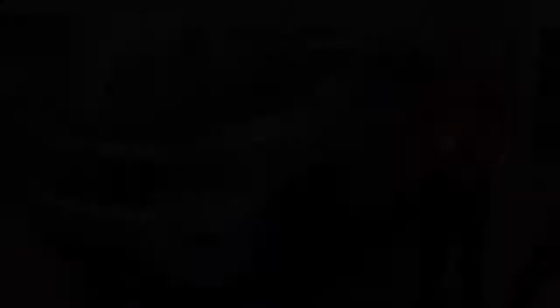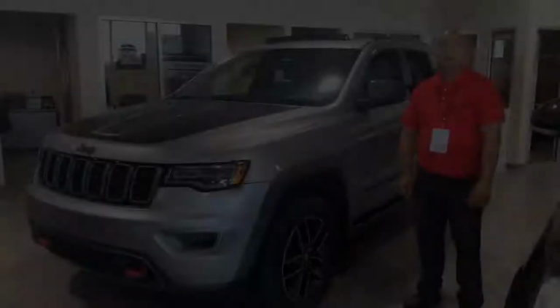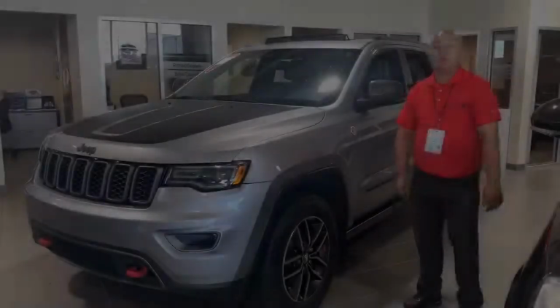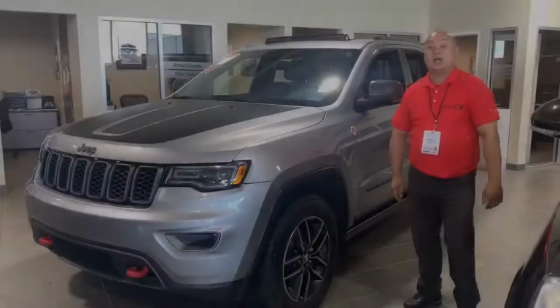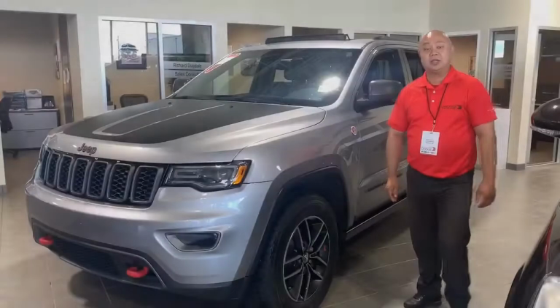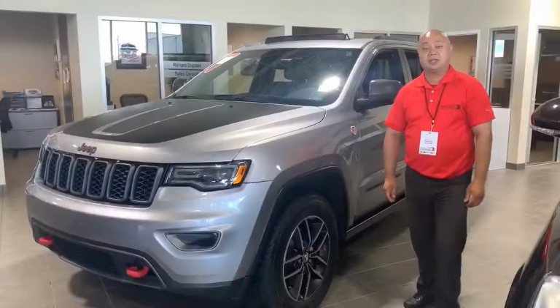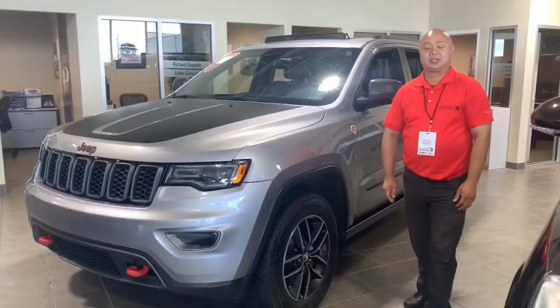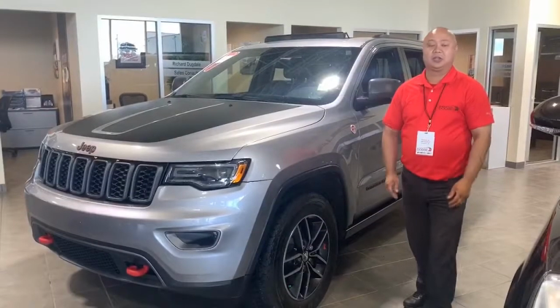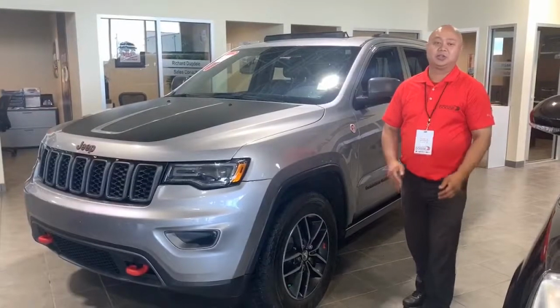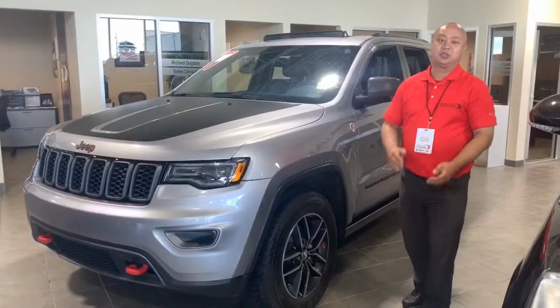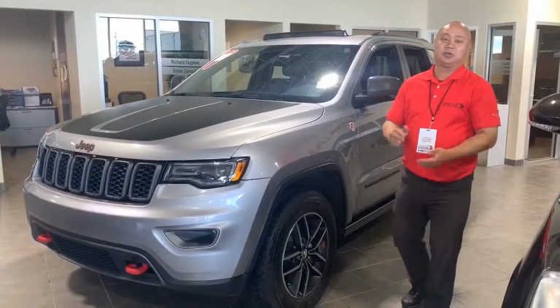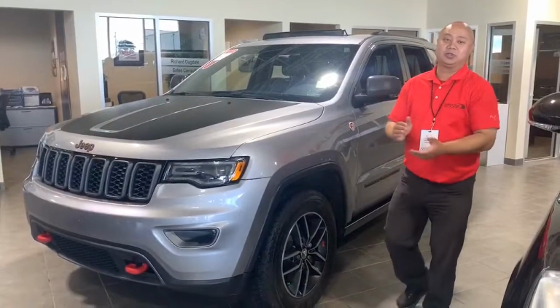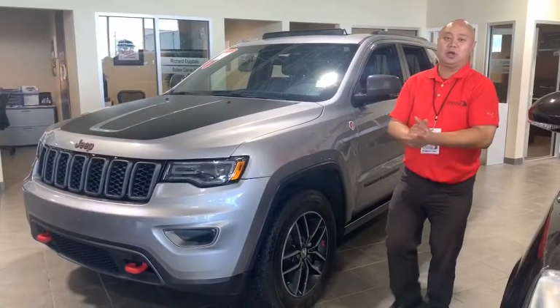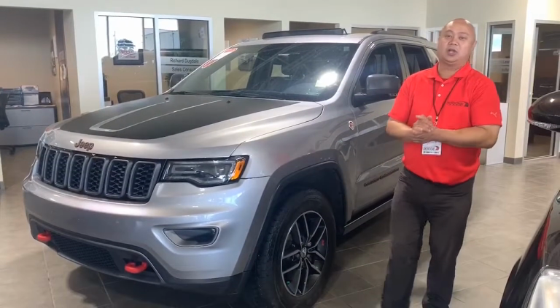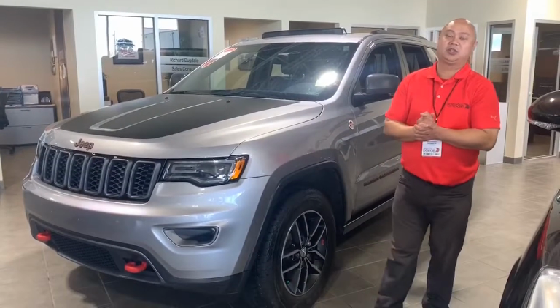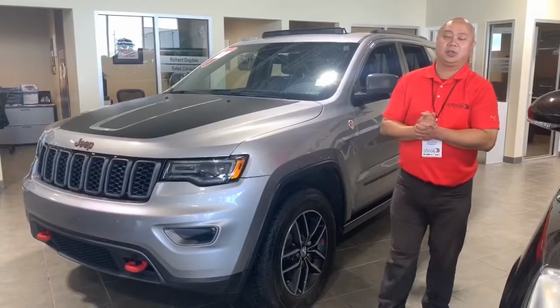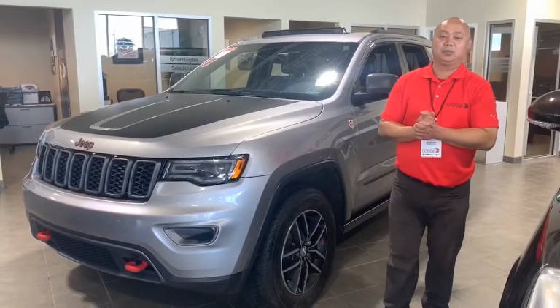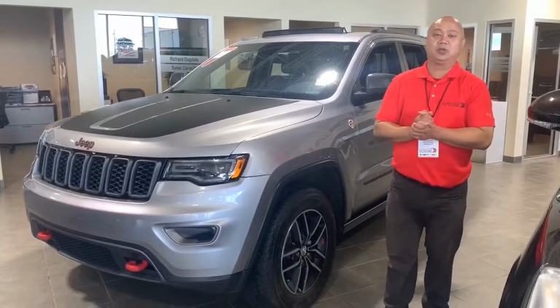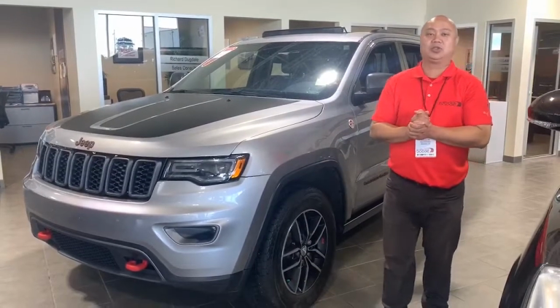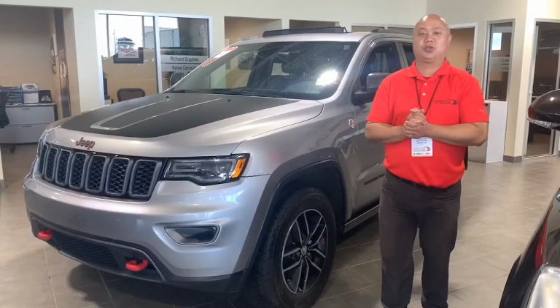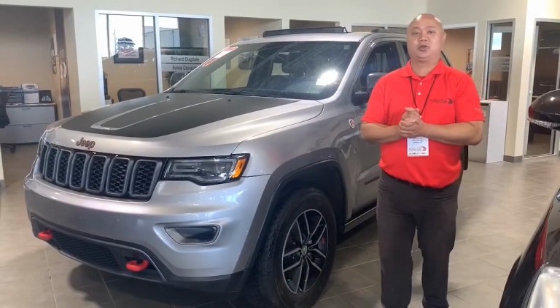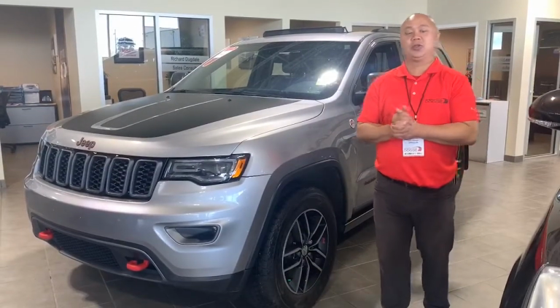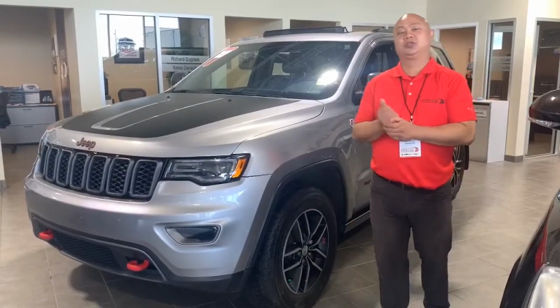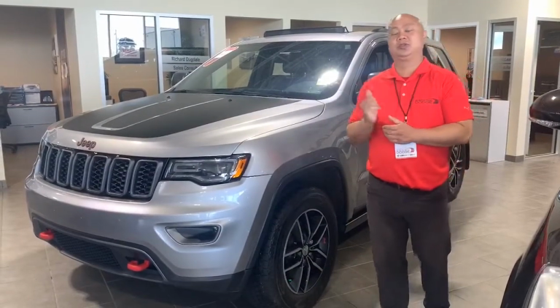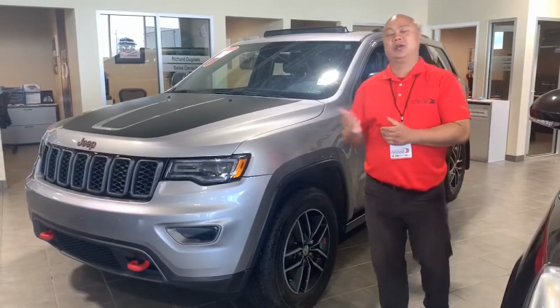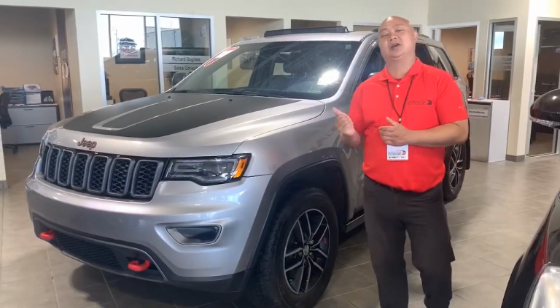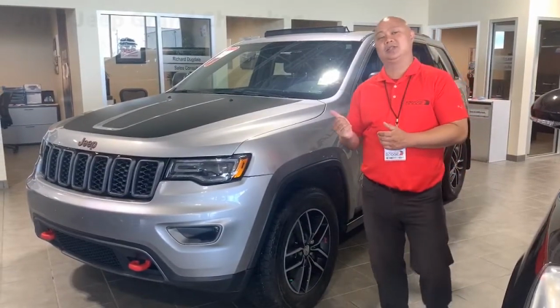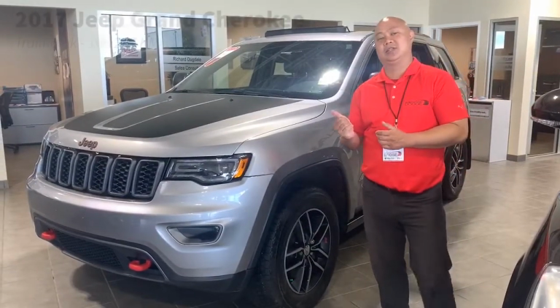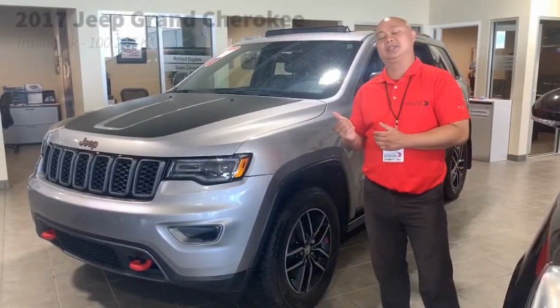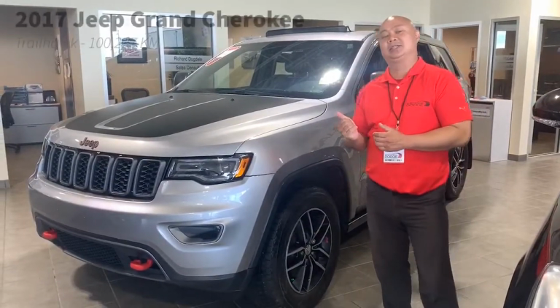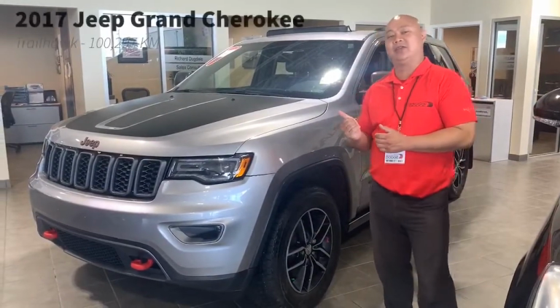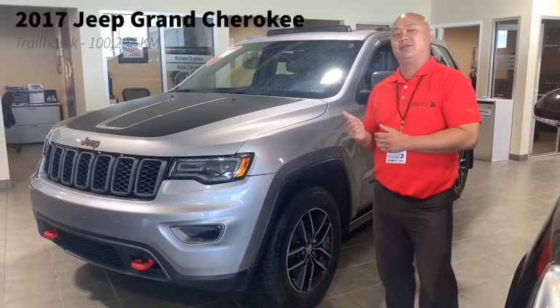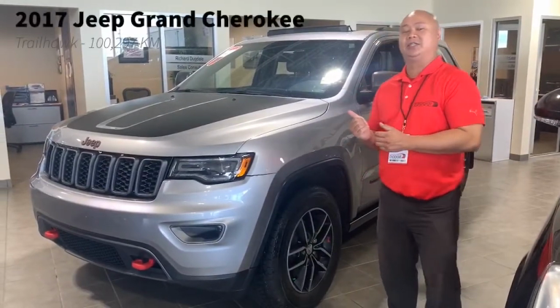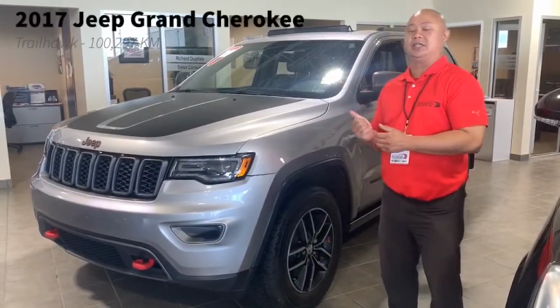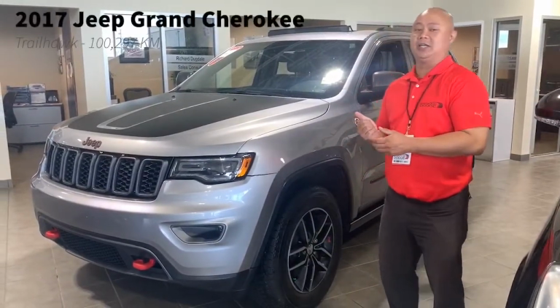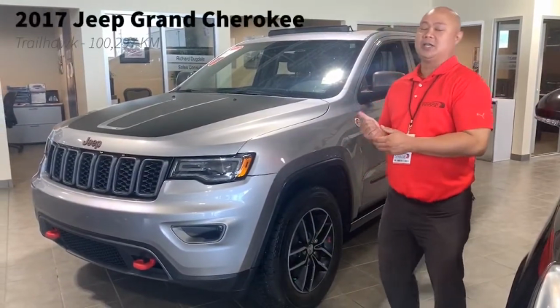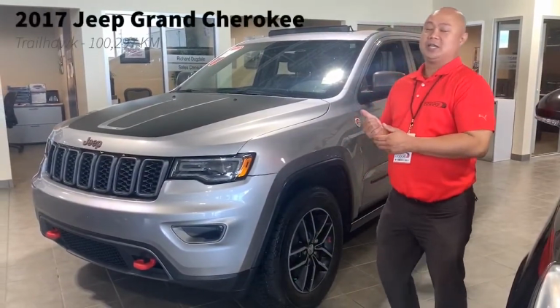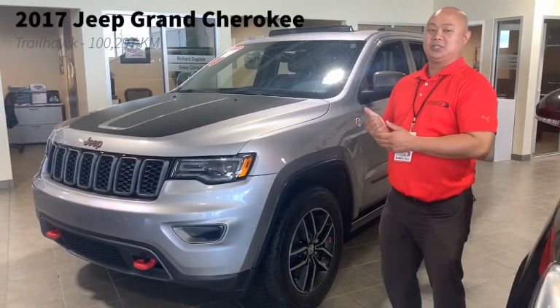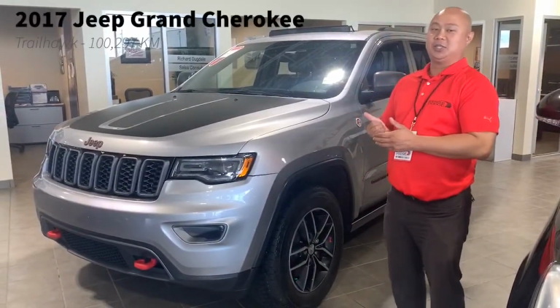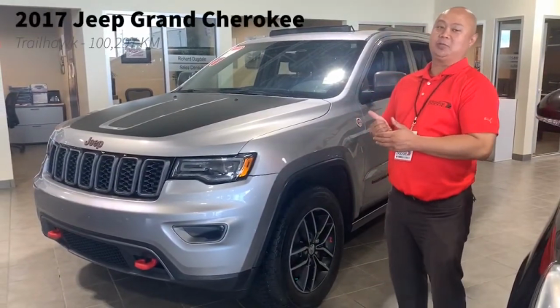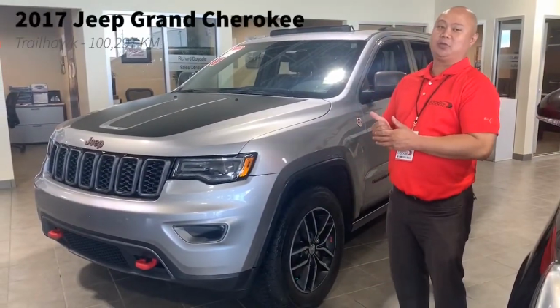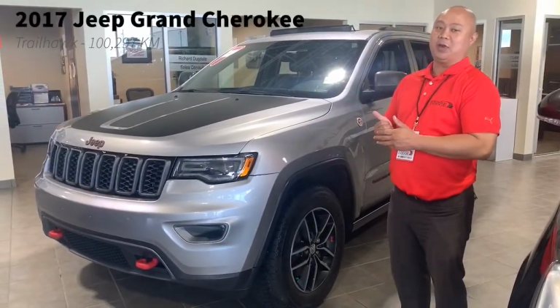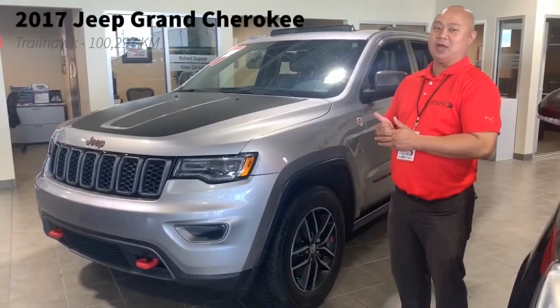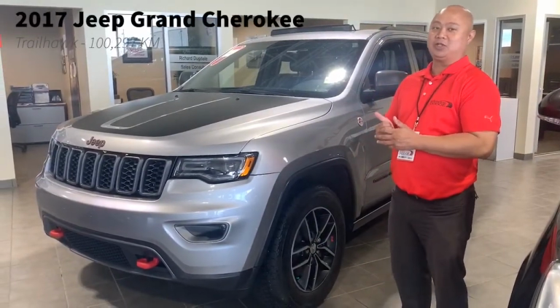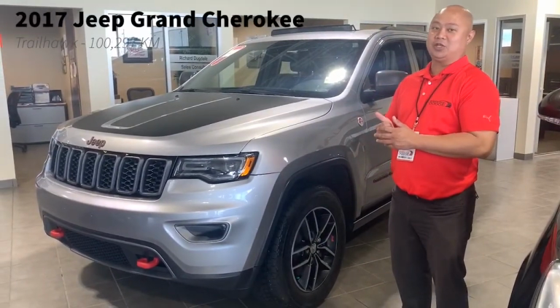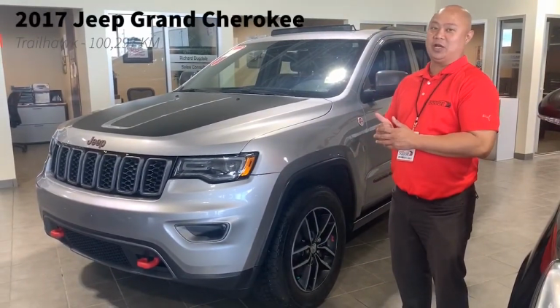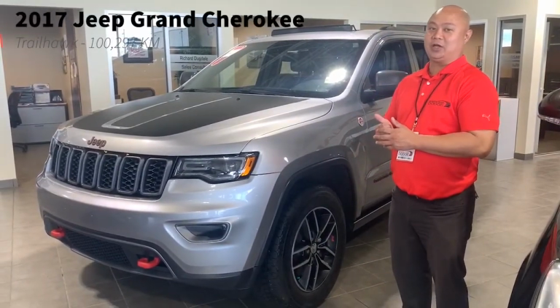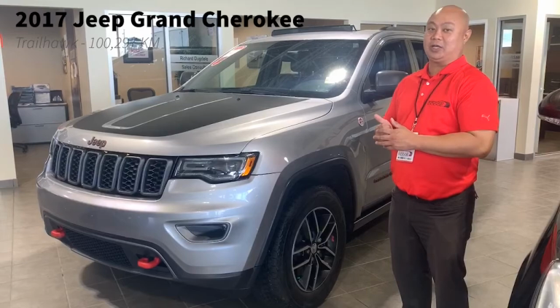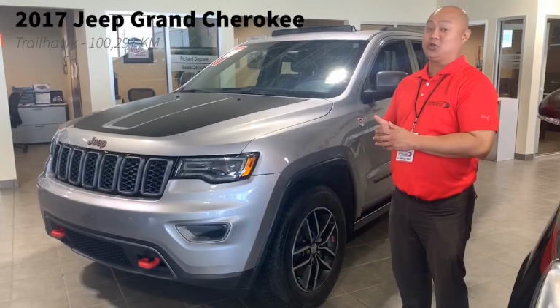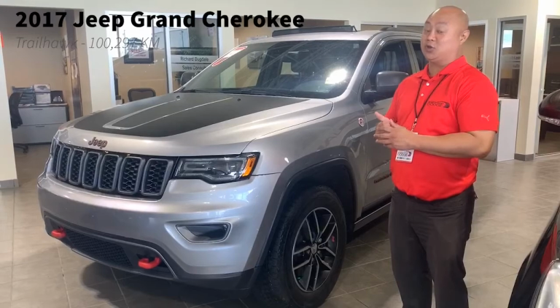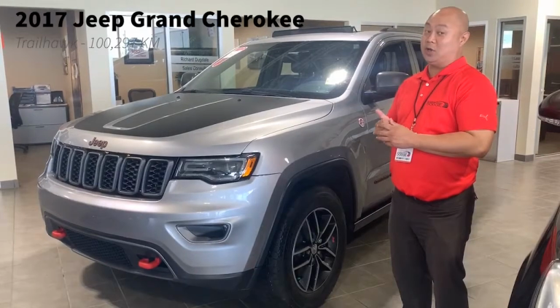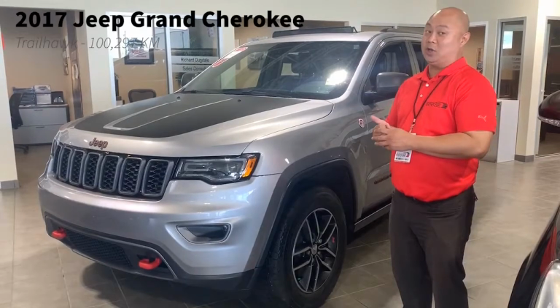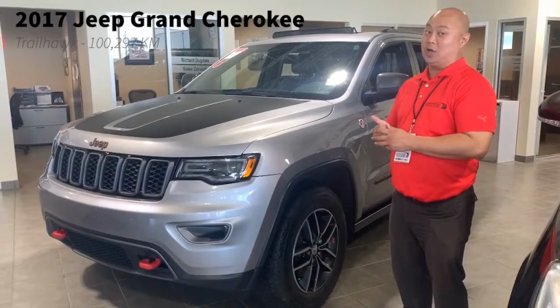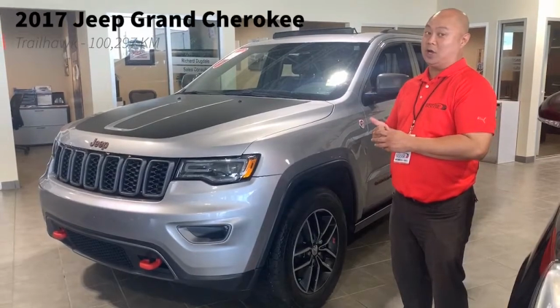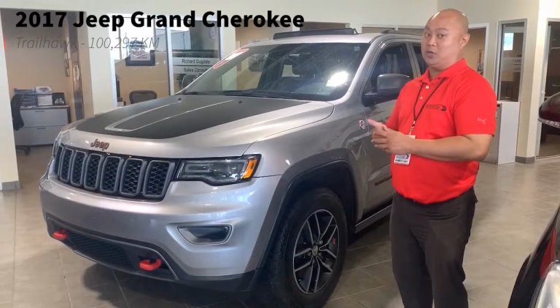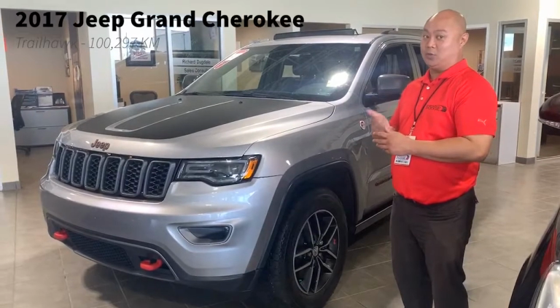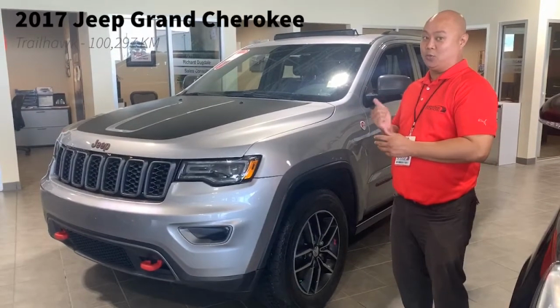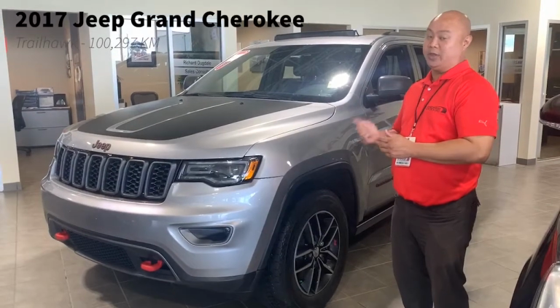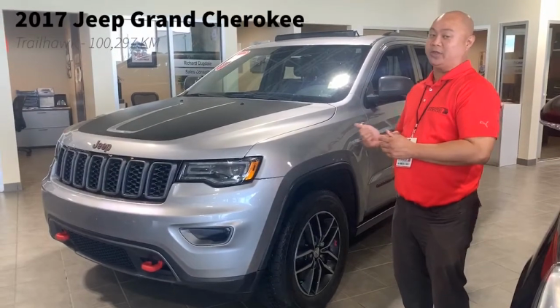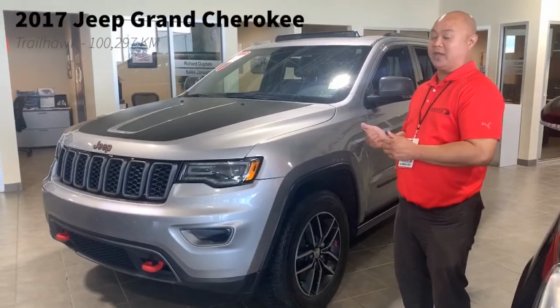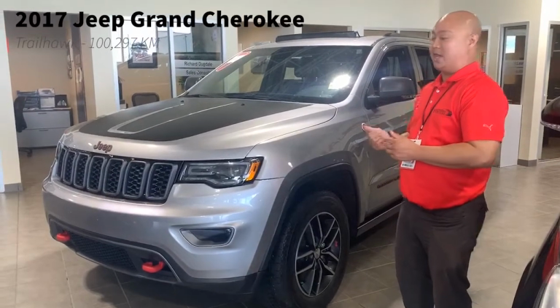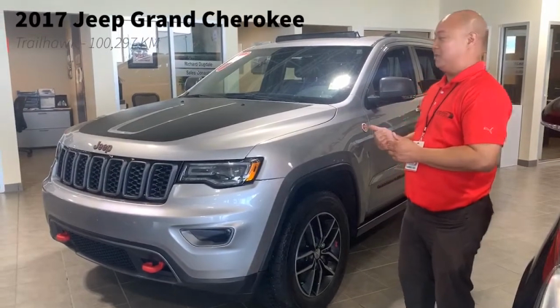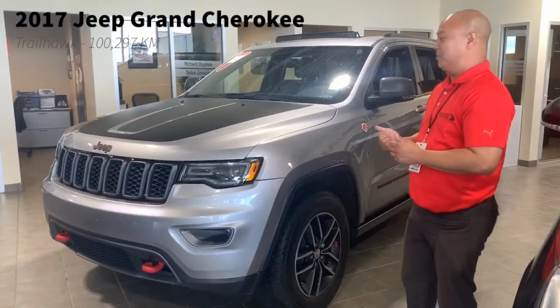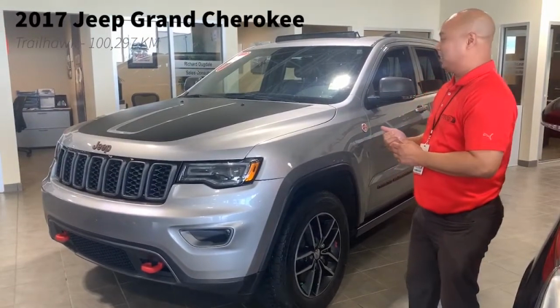Hi, Nick here at Sherwood Dodge. I'm gonna show you a 2017 Jeep Grand Cherokee Trailhawk with a Hemi.